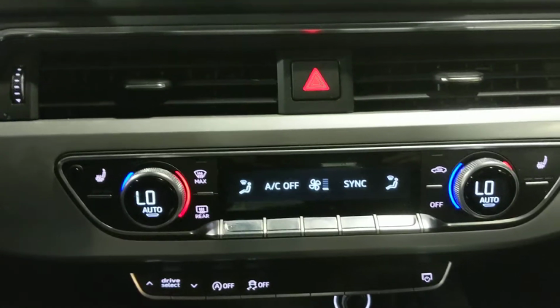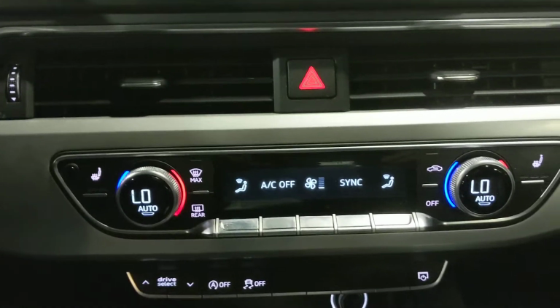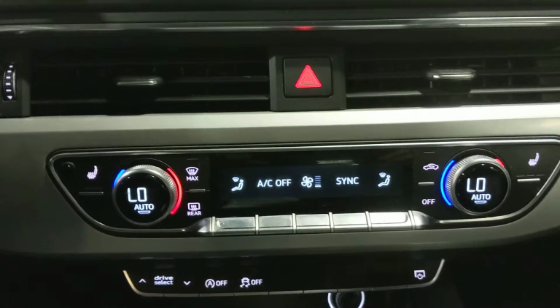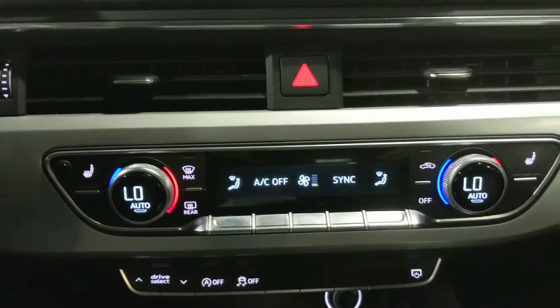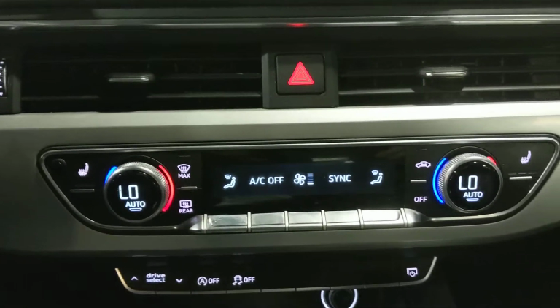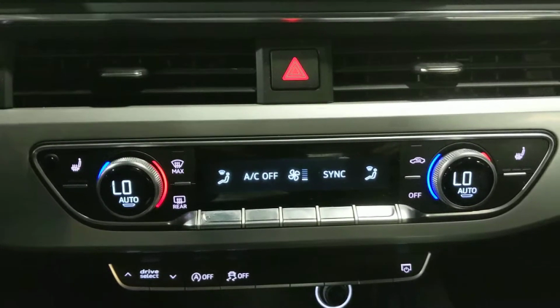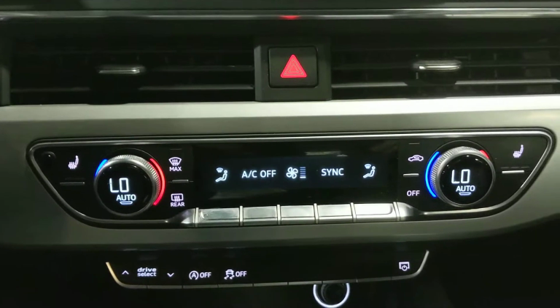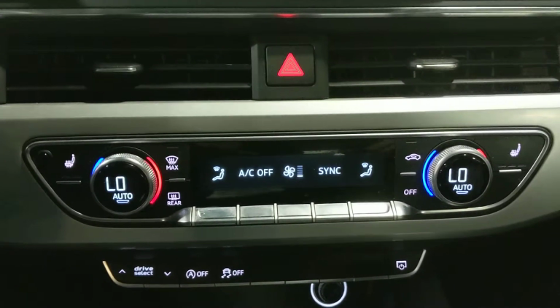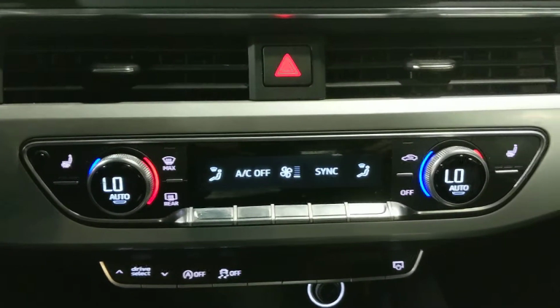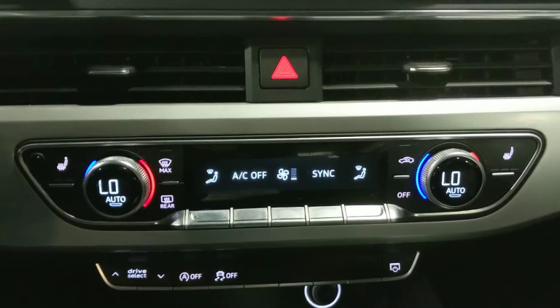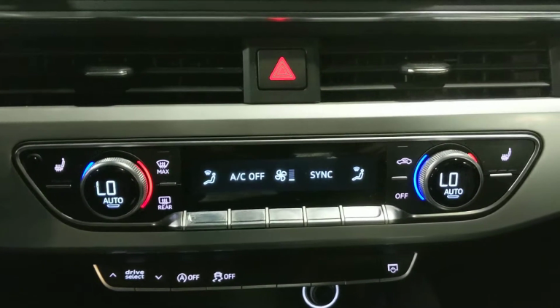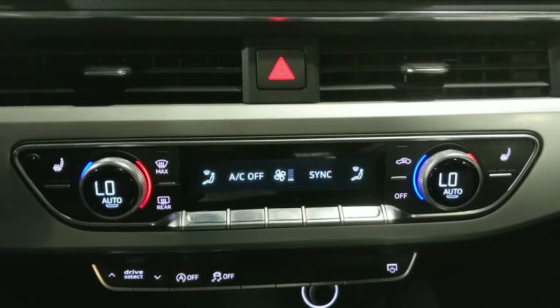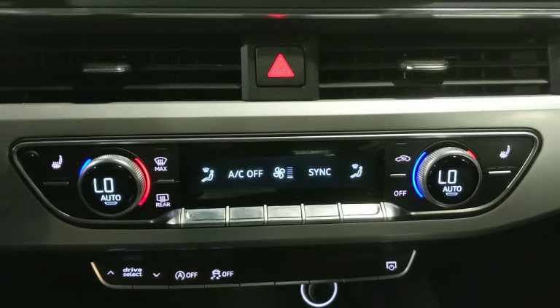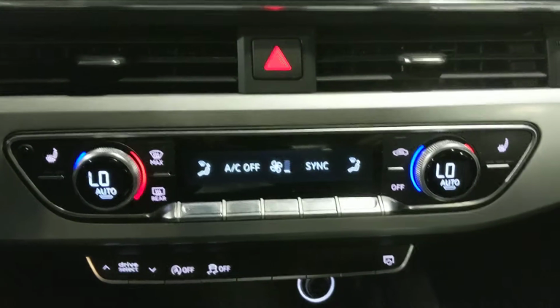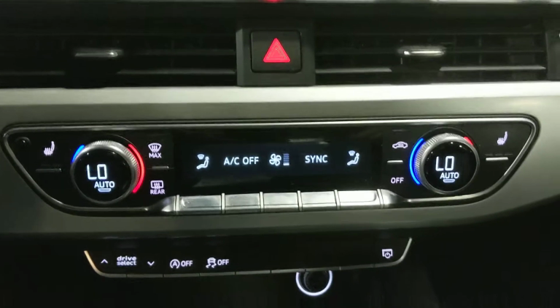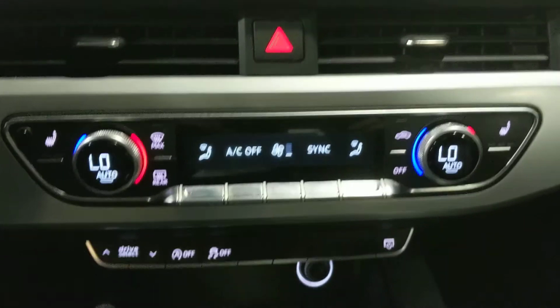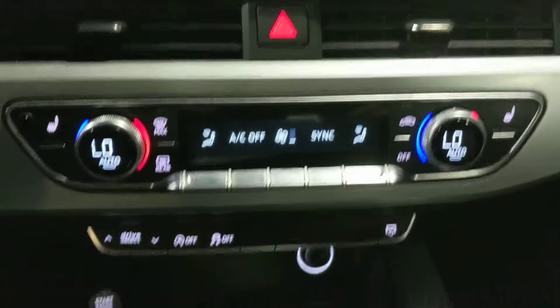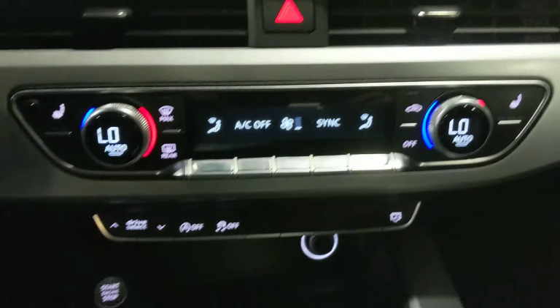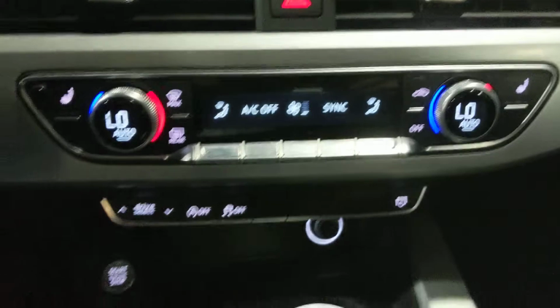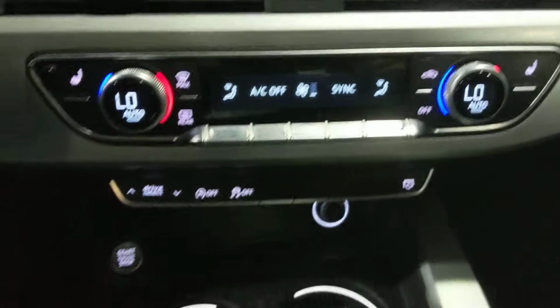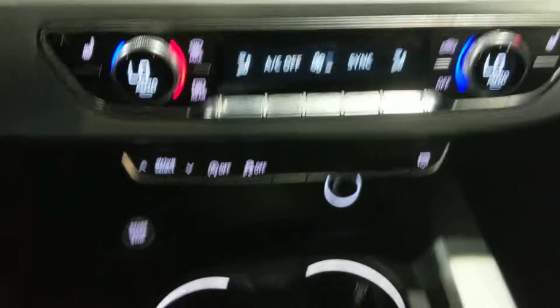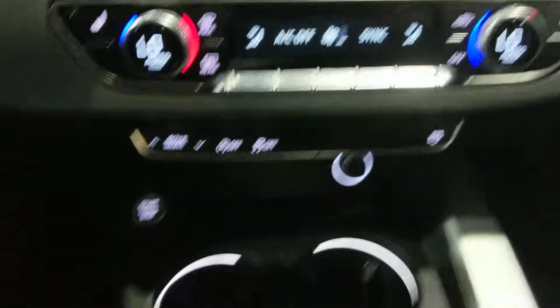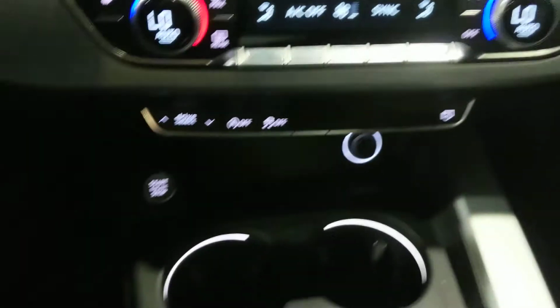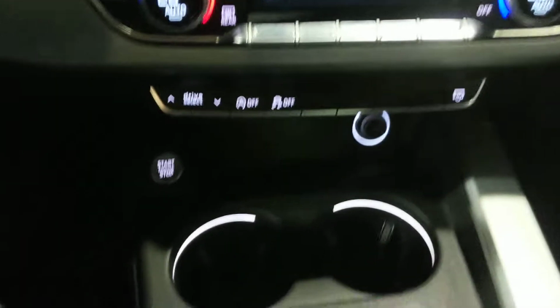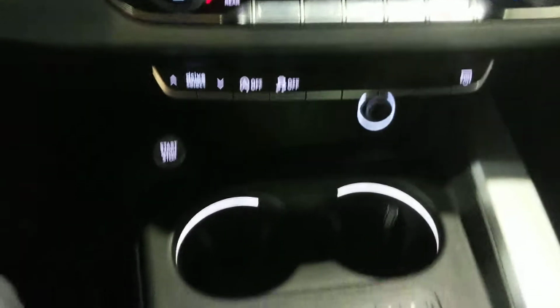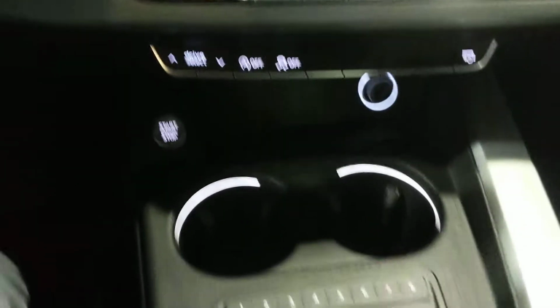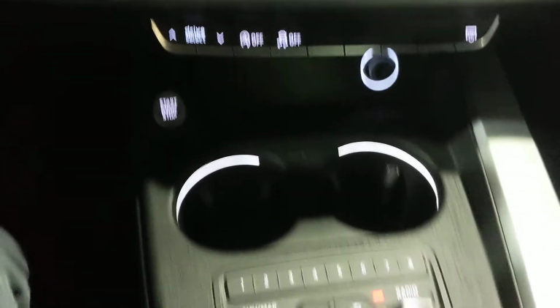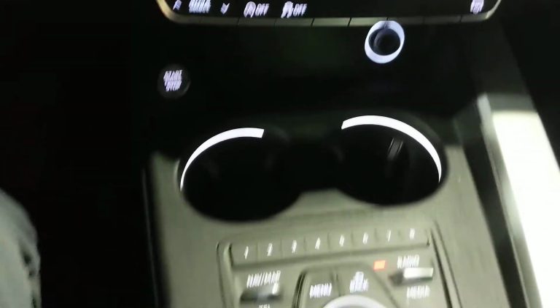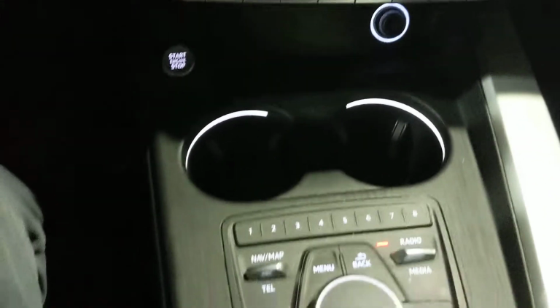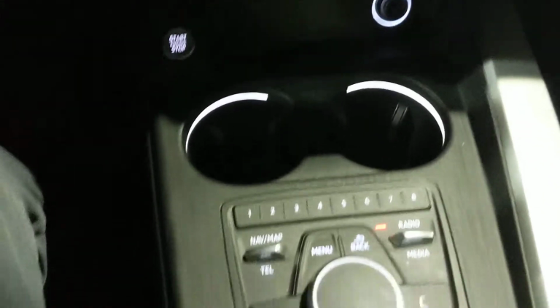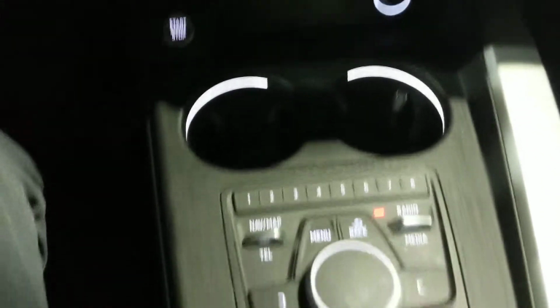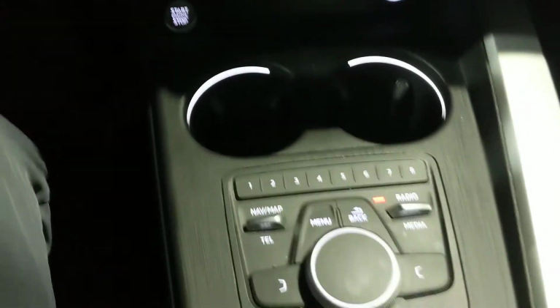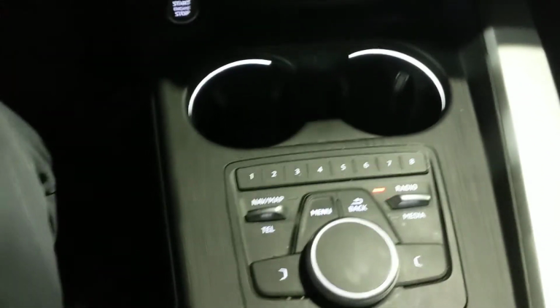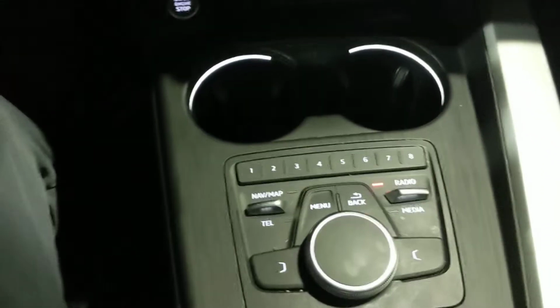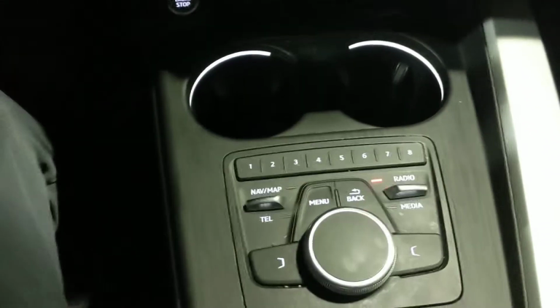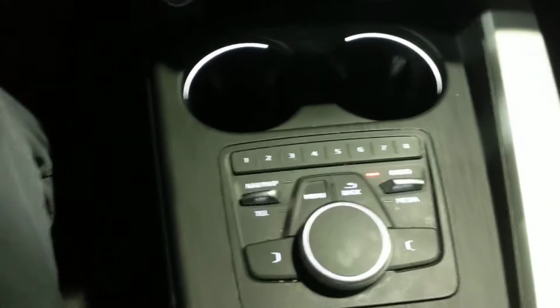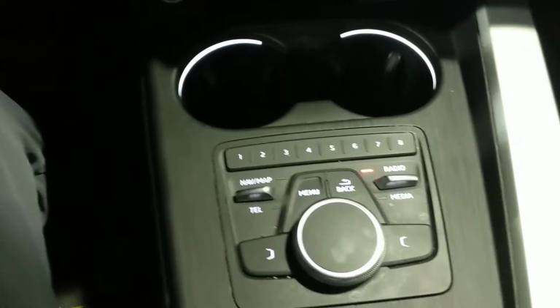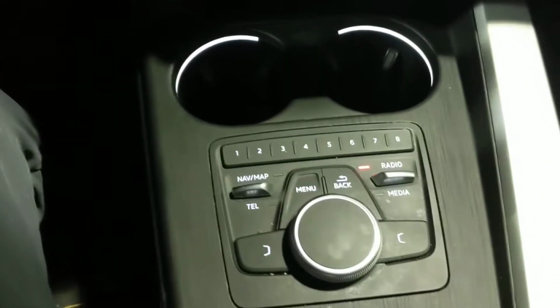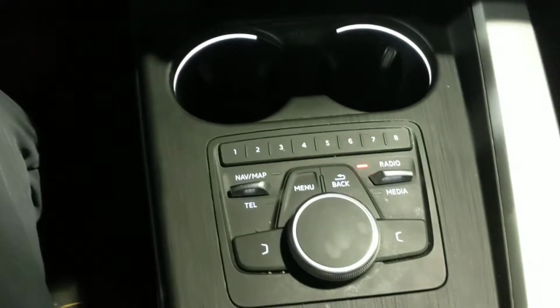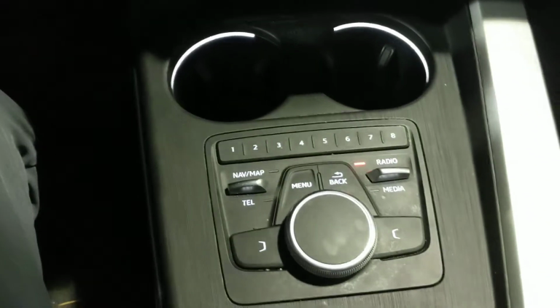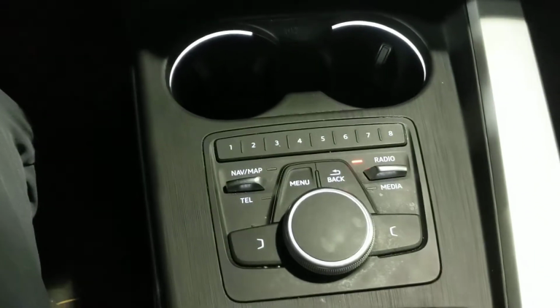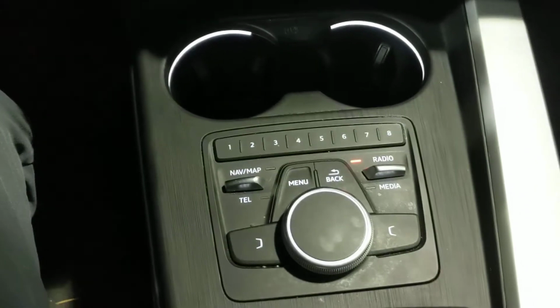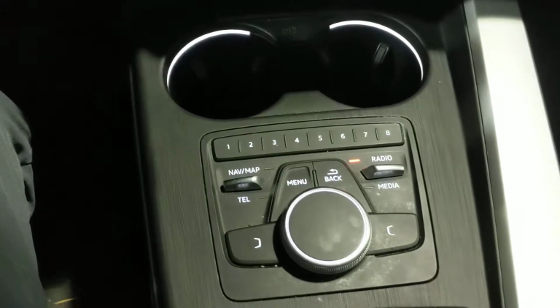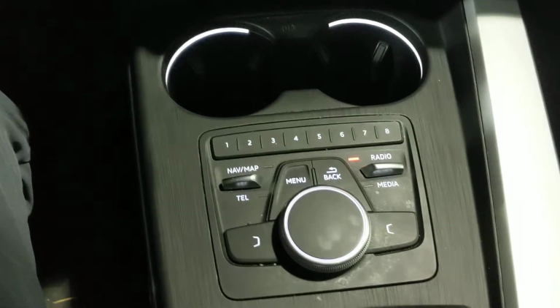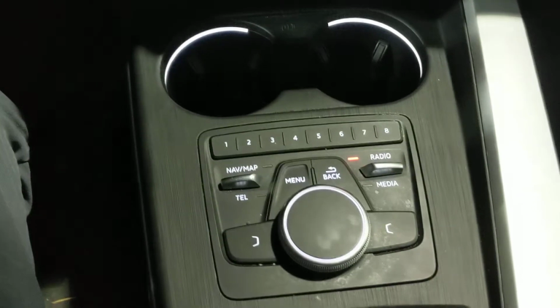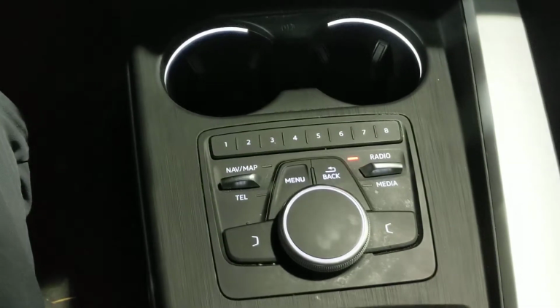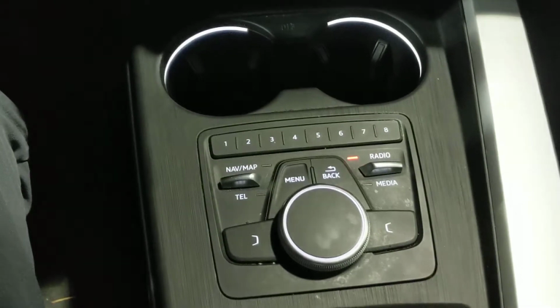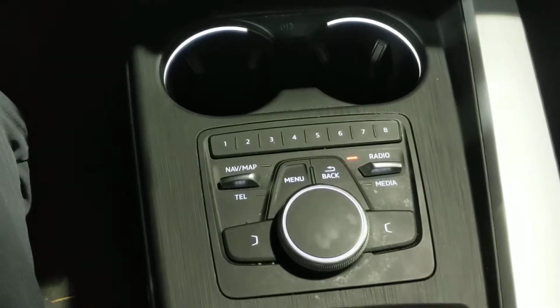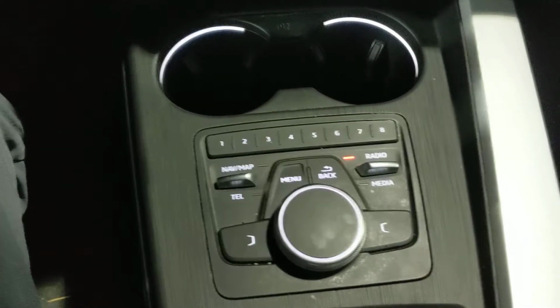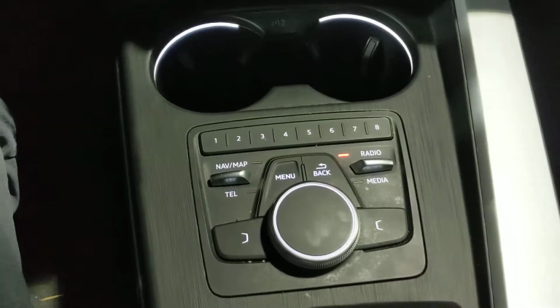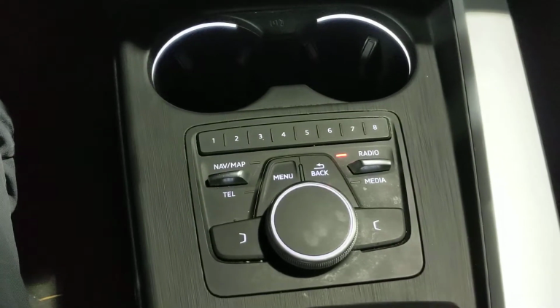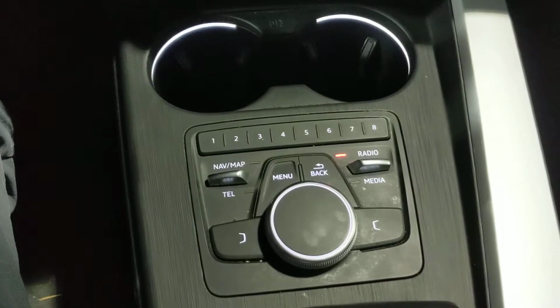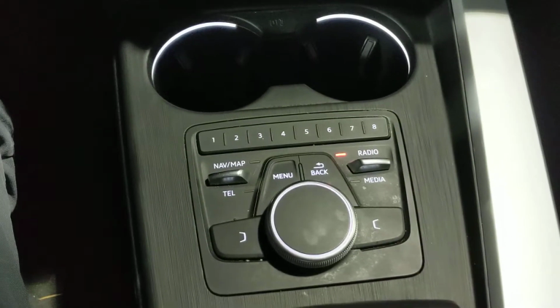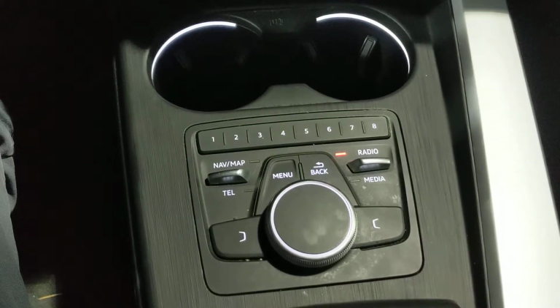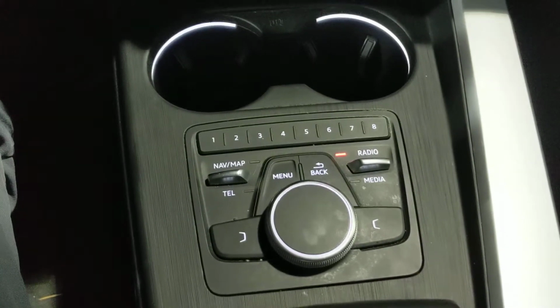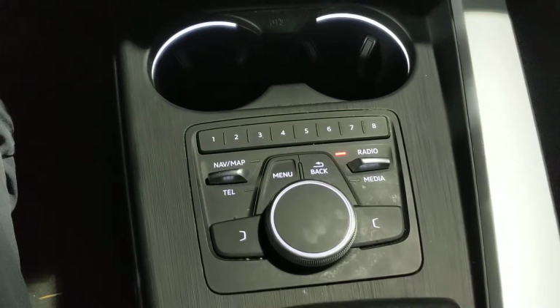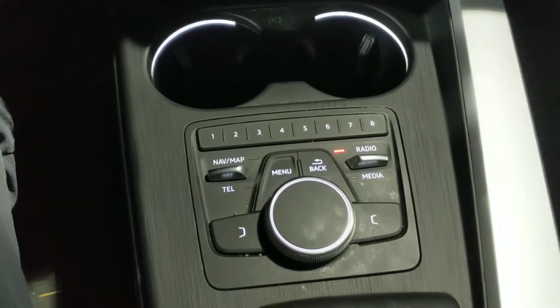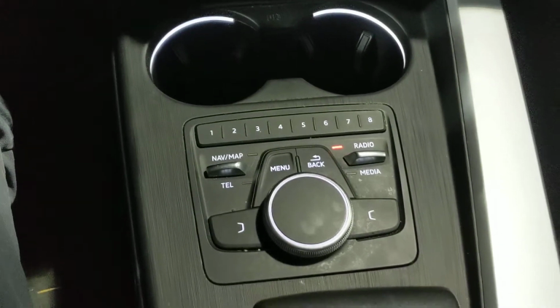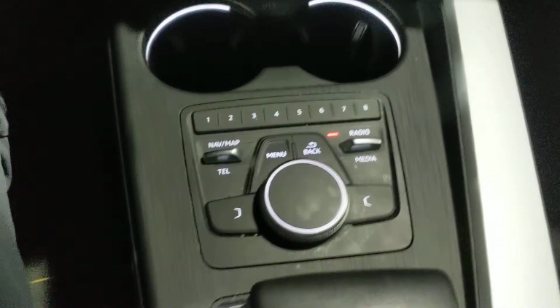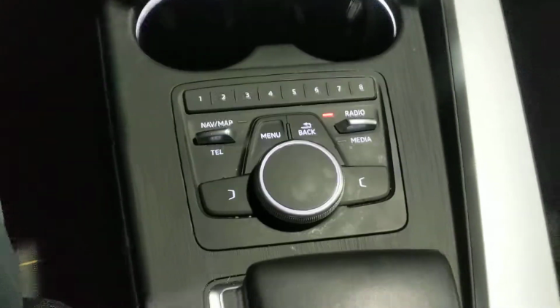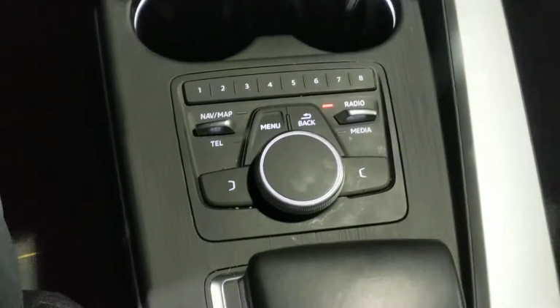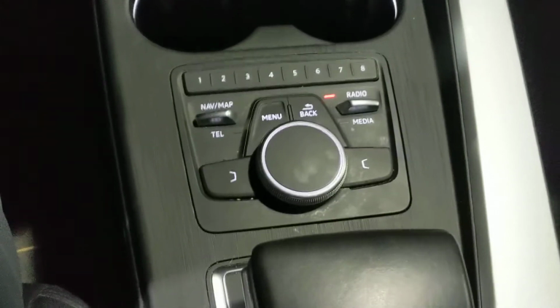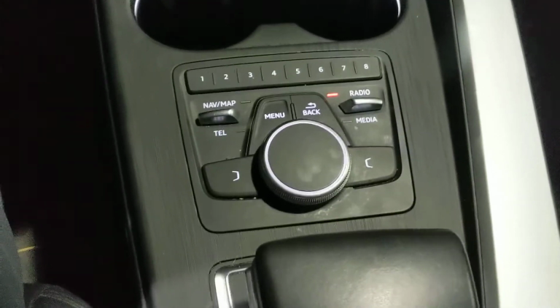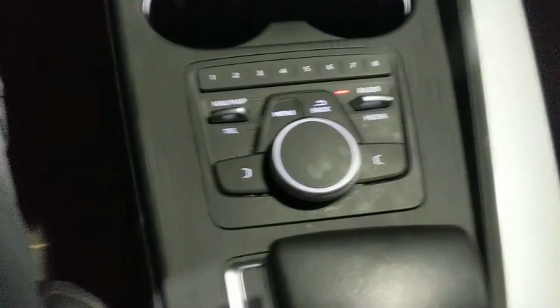Climate control is very easy to use, very well set up. And then everything's right down where your hand sits, so you don't have to be moving around too much.